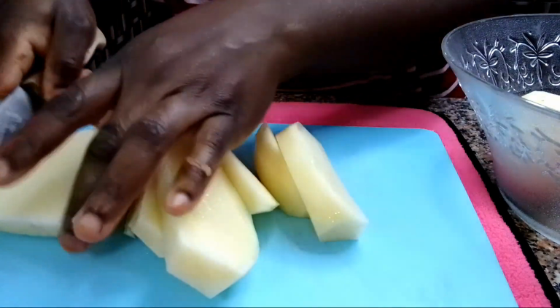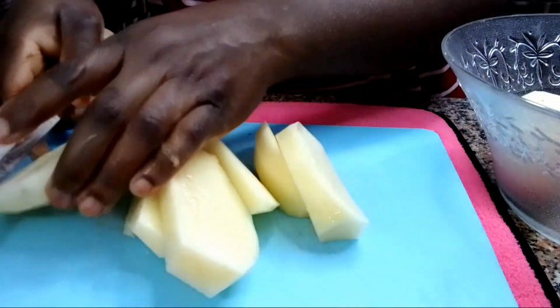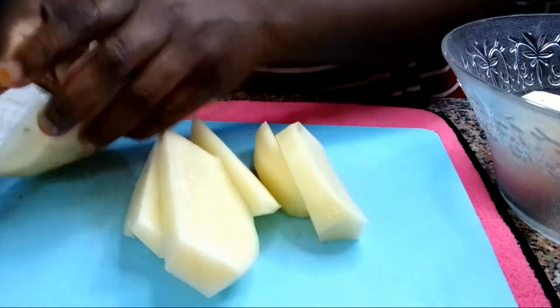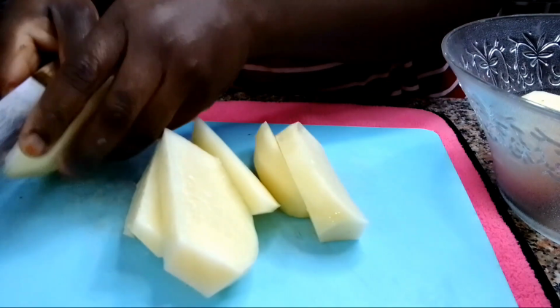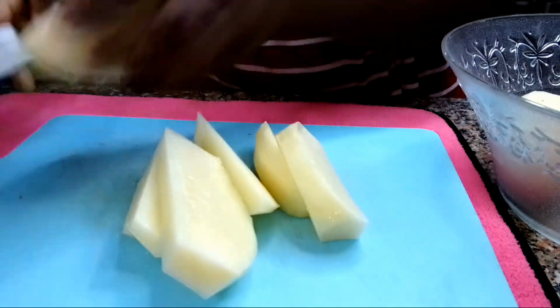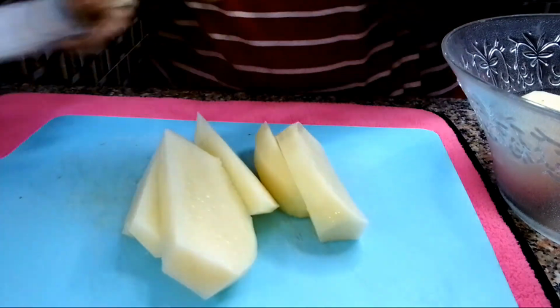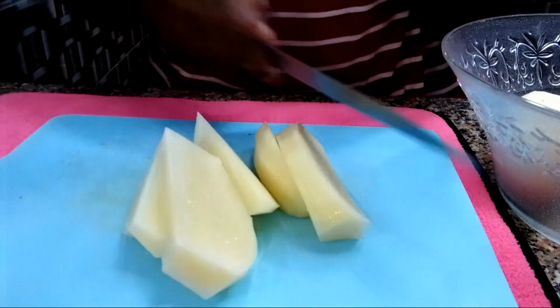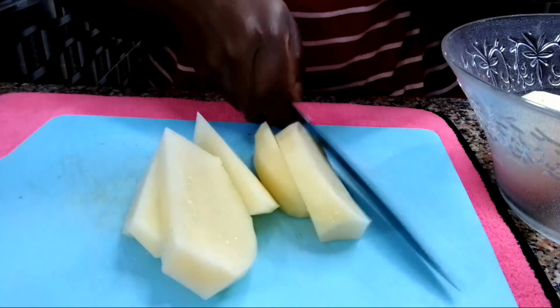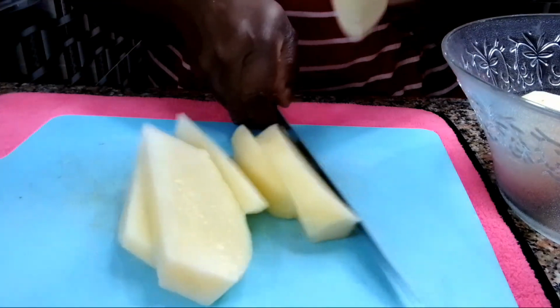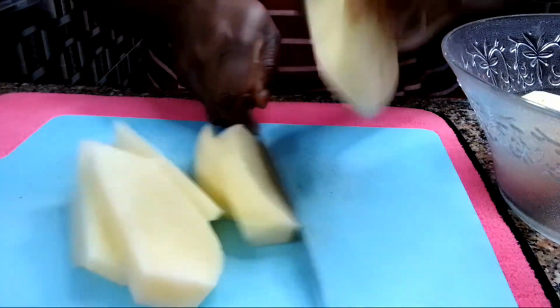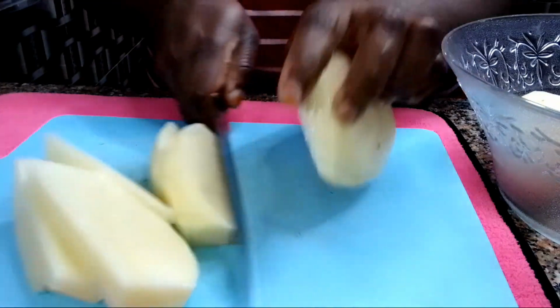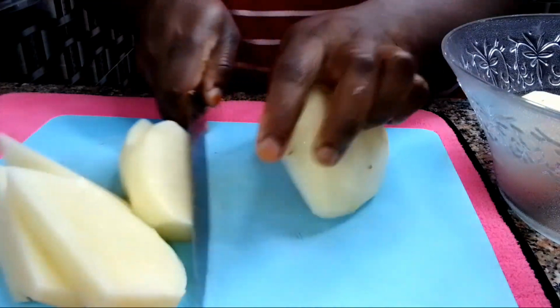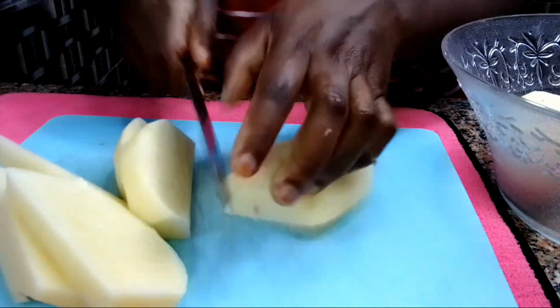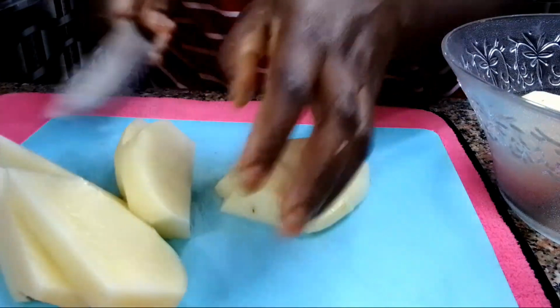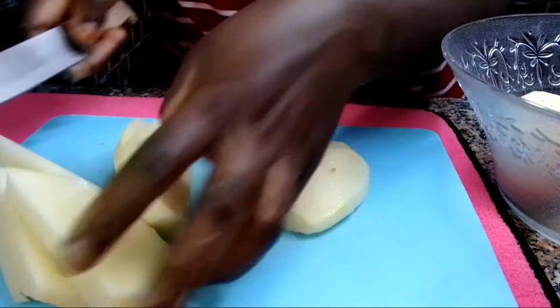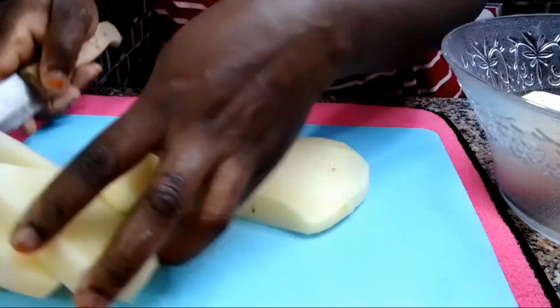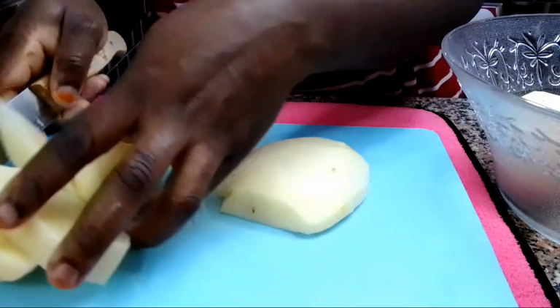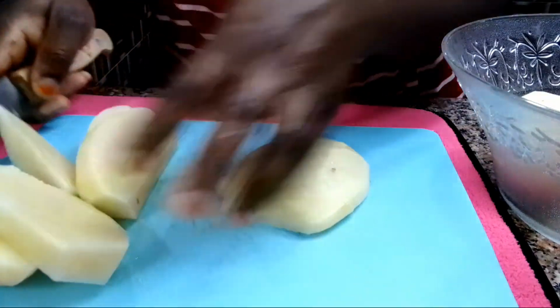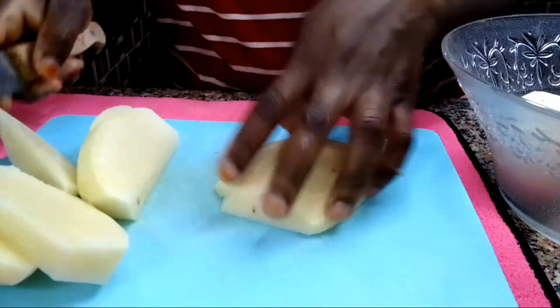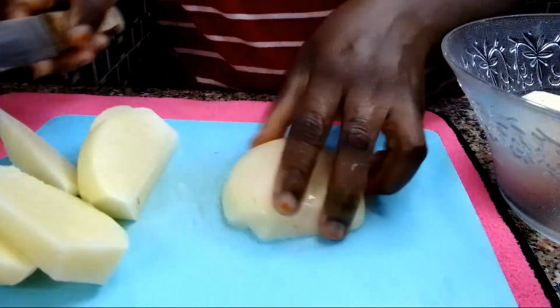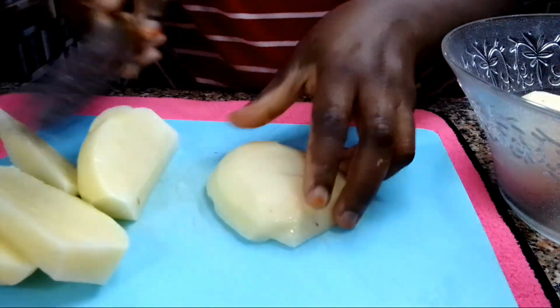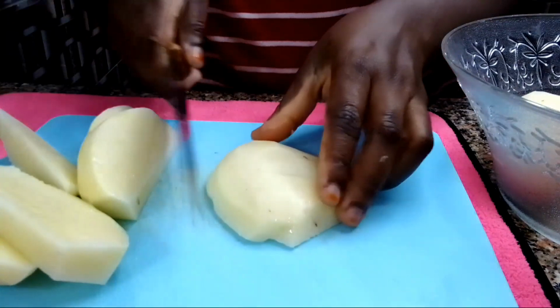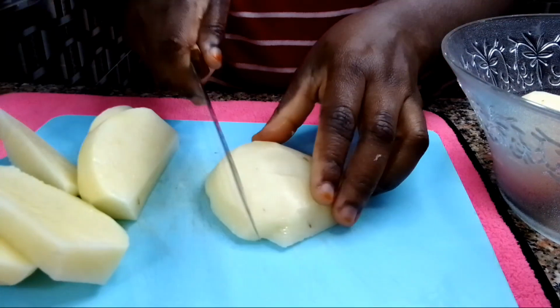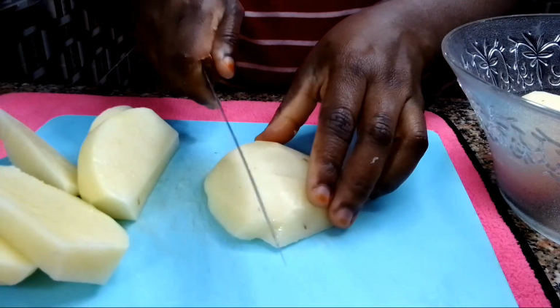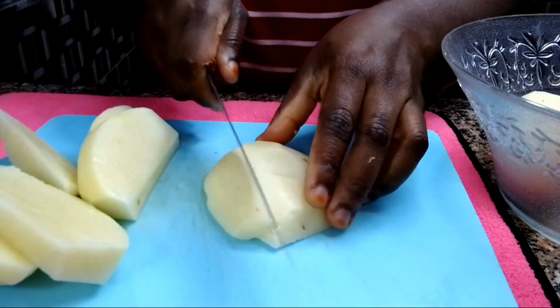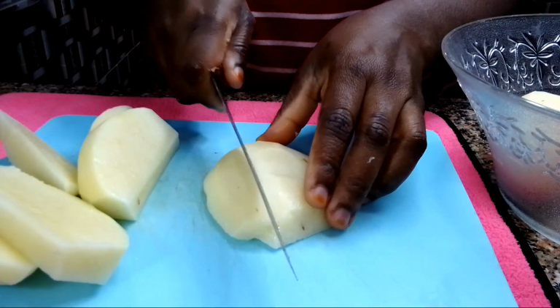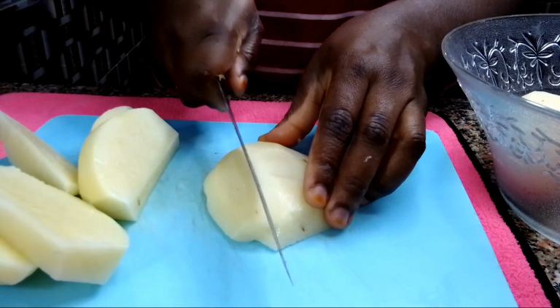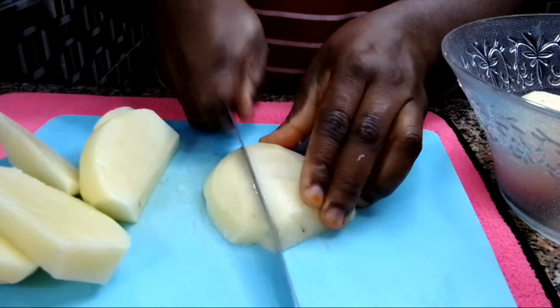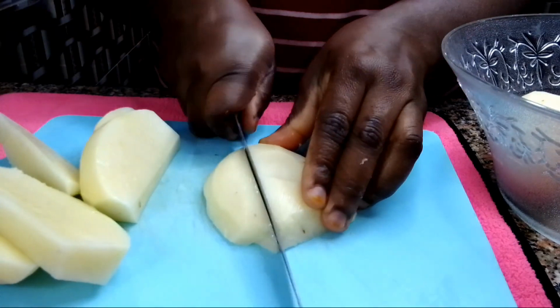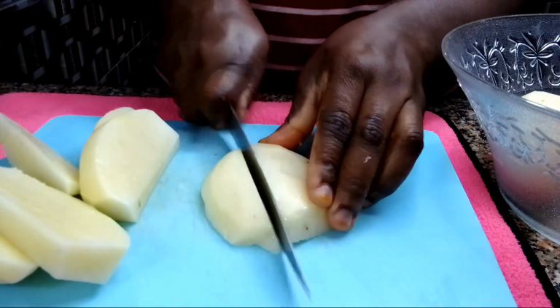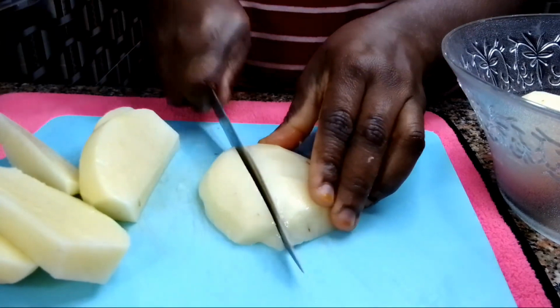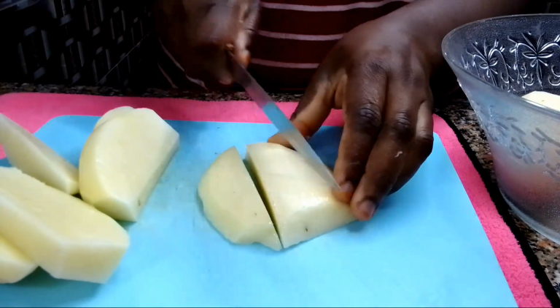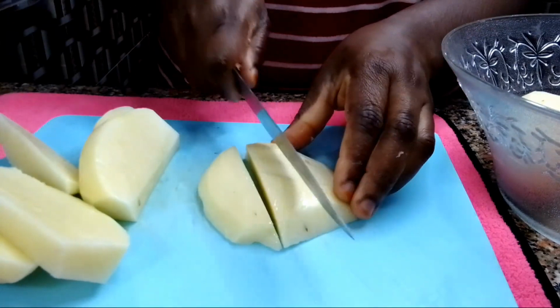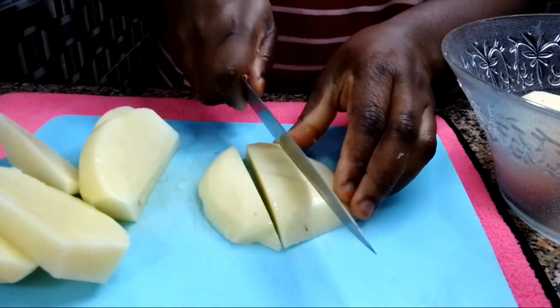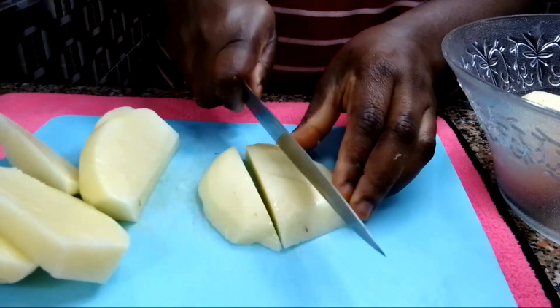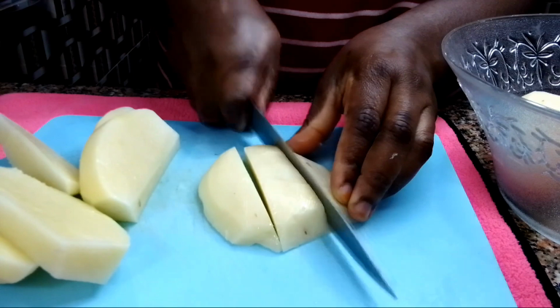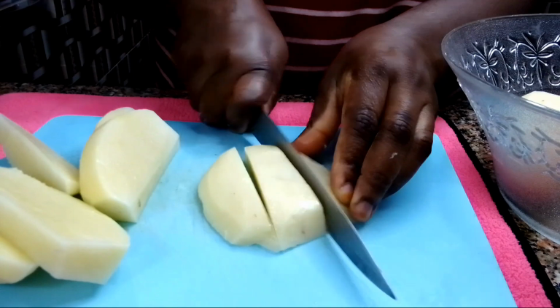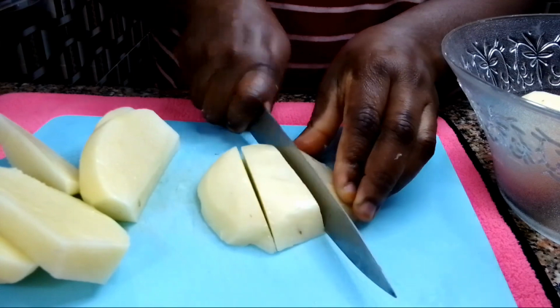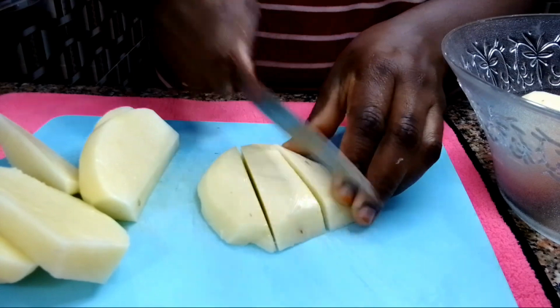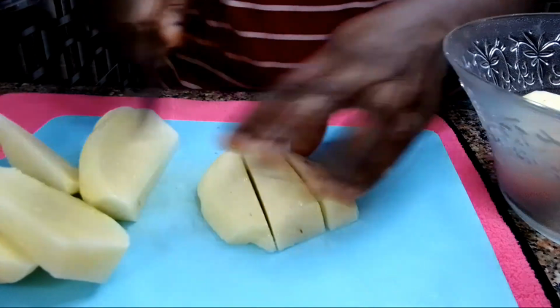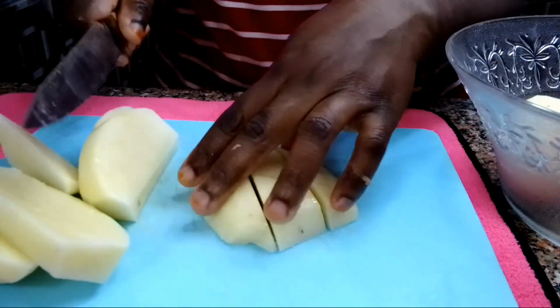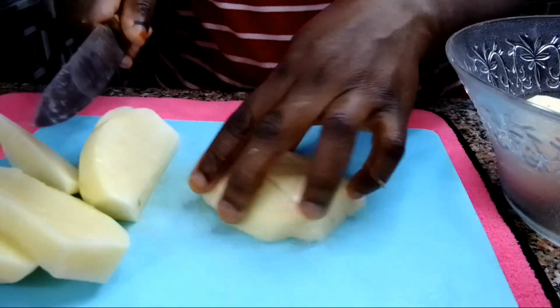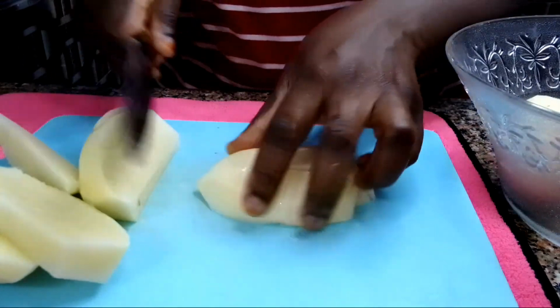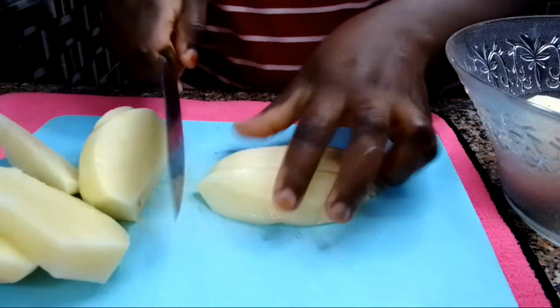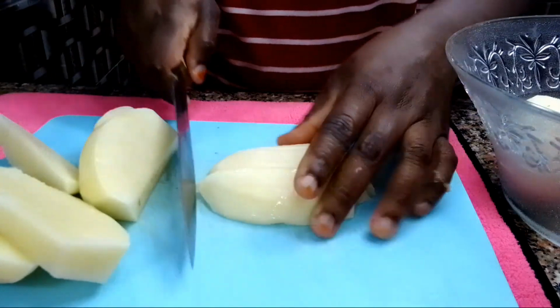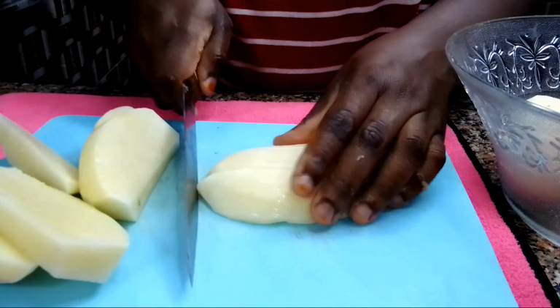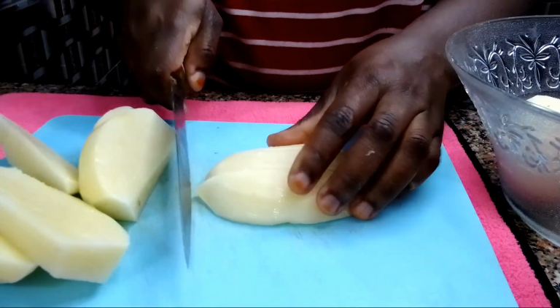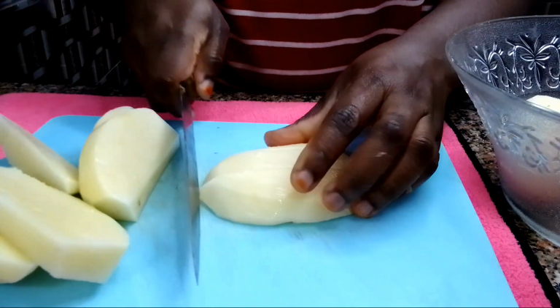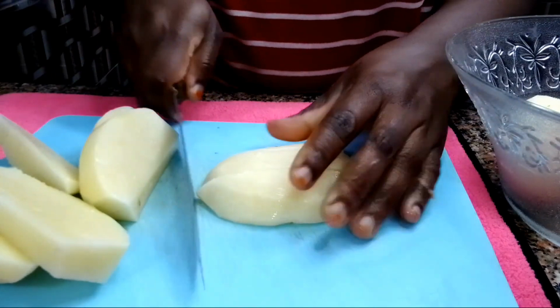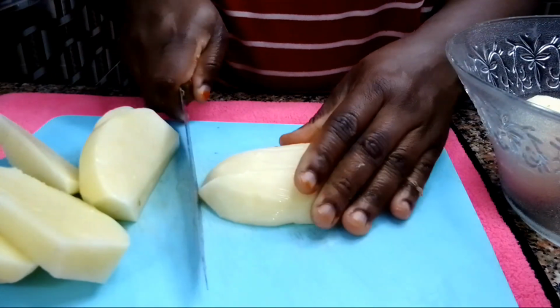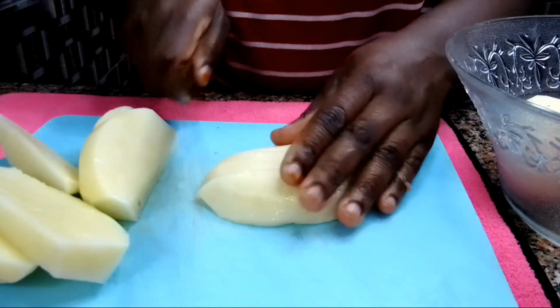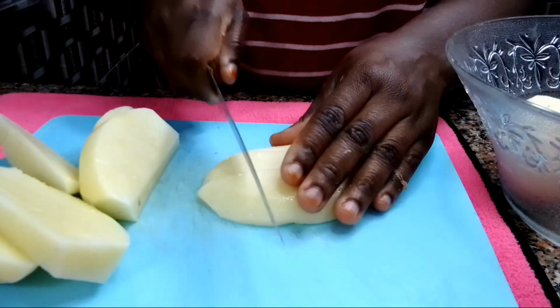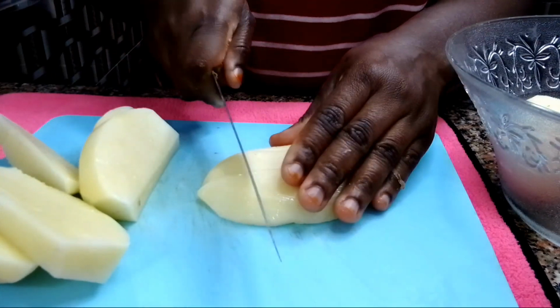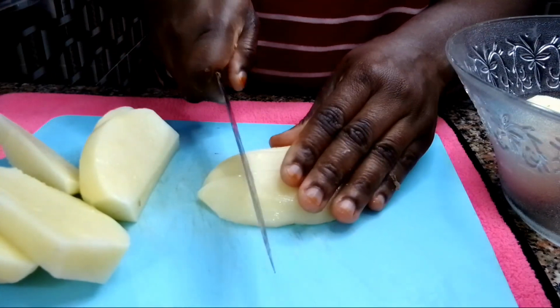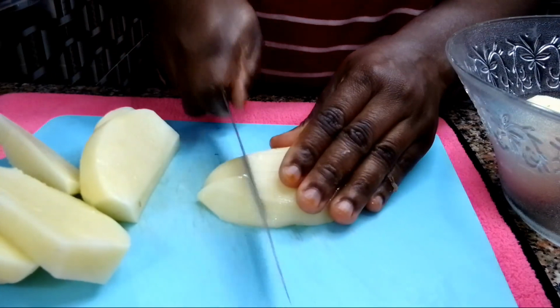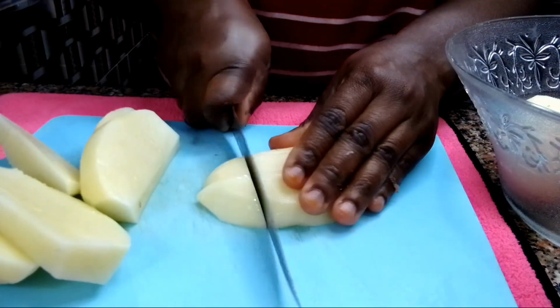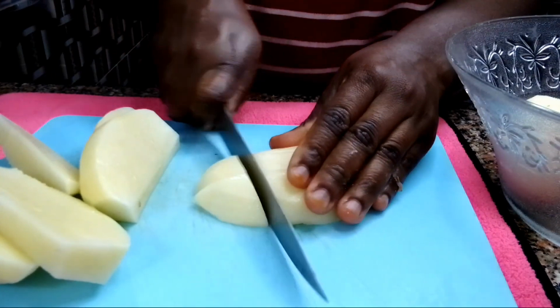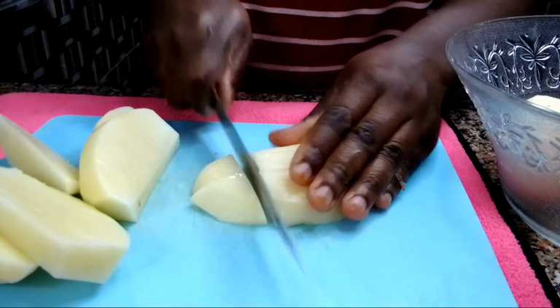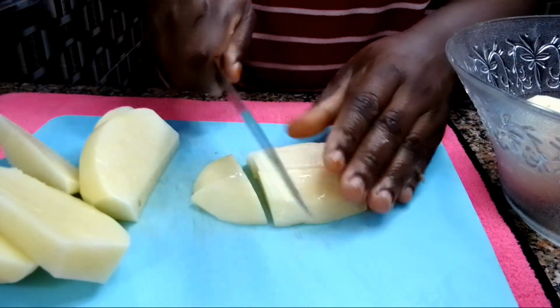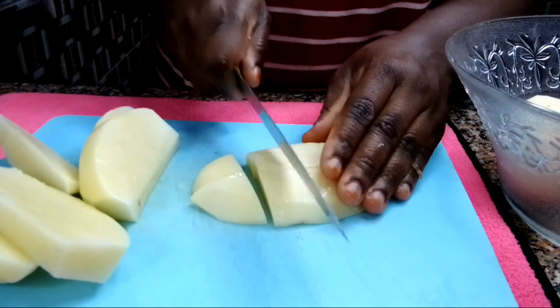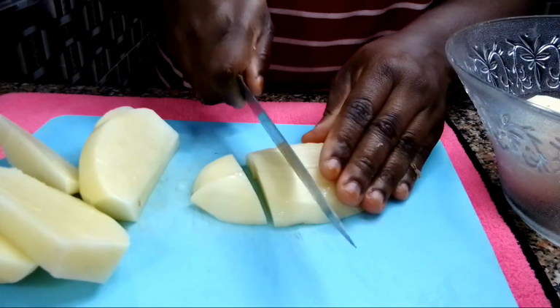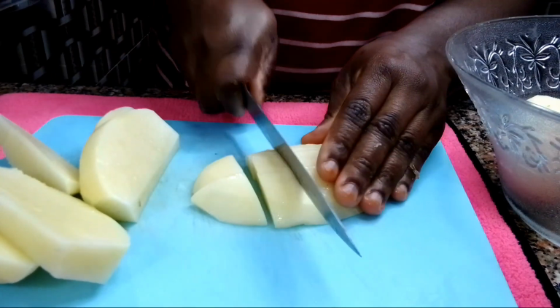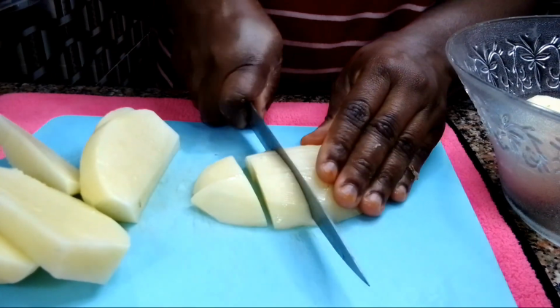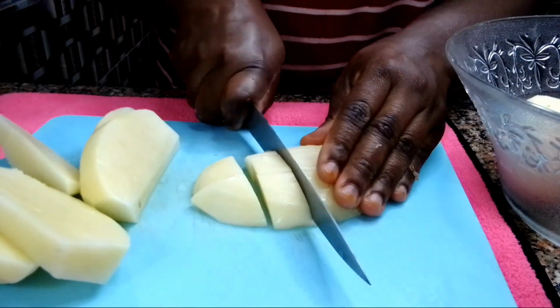Go ahead and cut your potato into any shape of your choice. I'm cutting it into cubes. Once I cut it, I'll go ahead and set it aside.